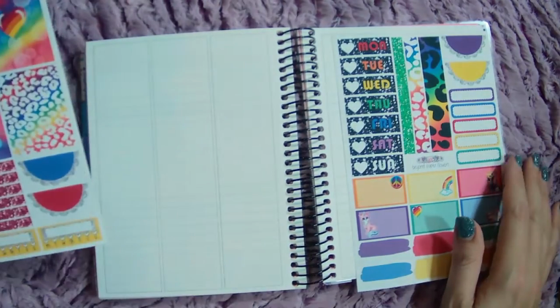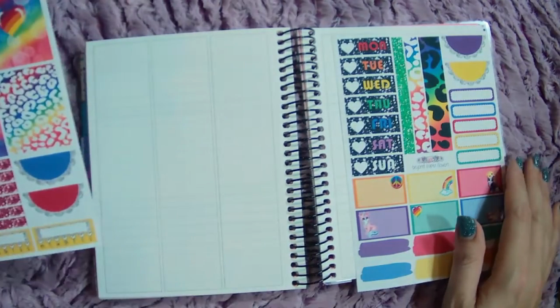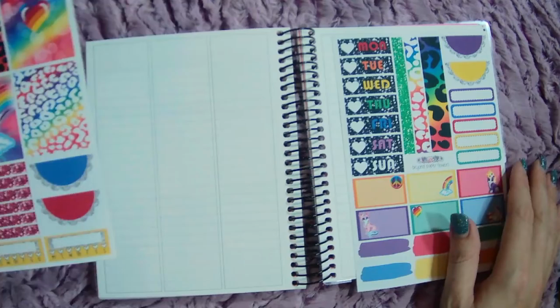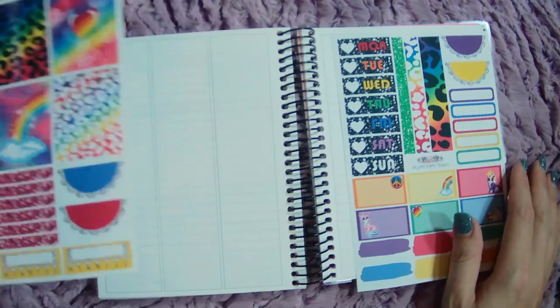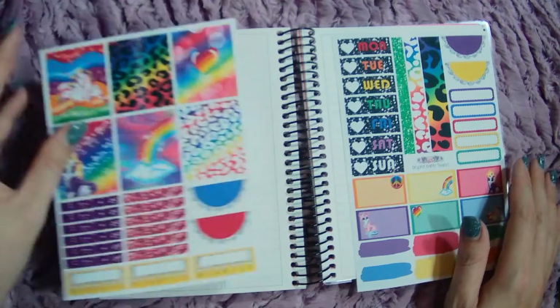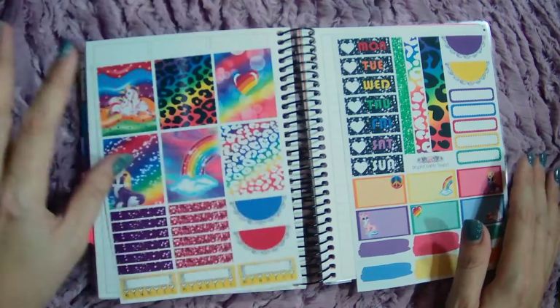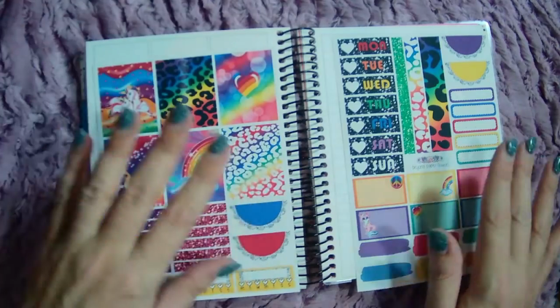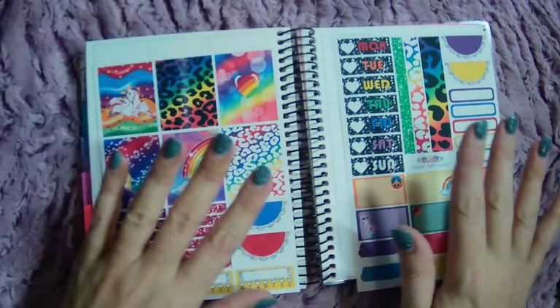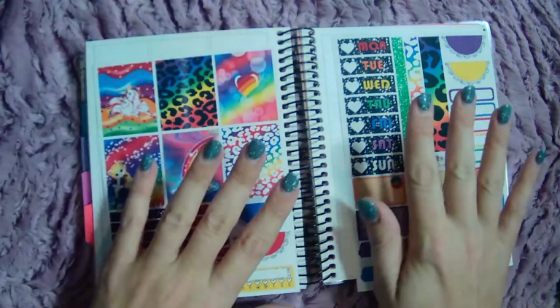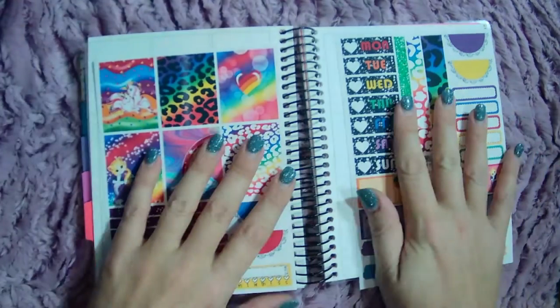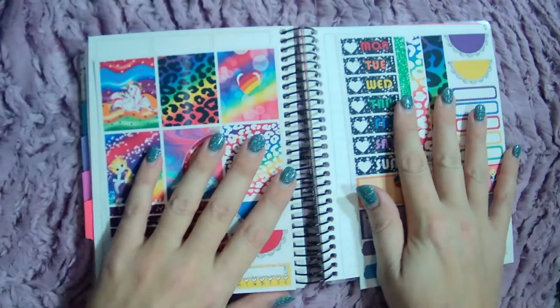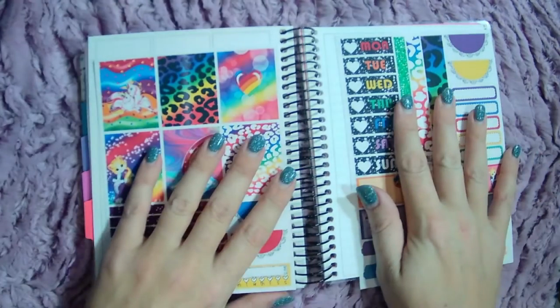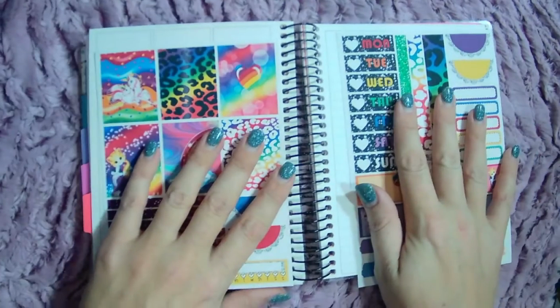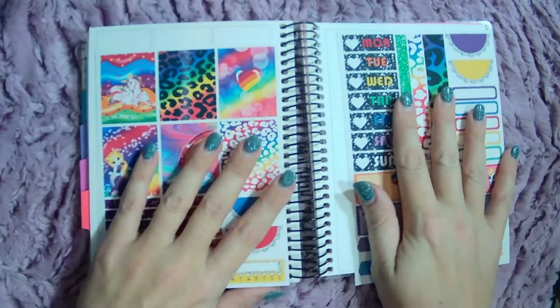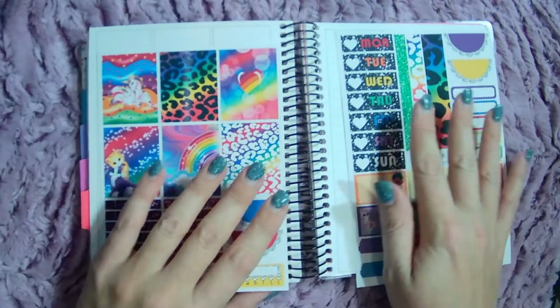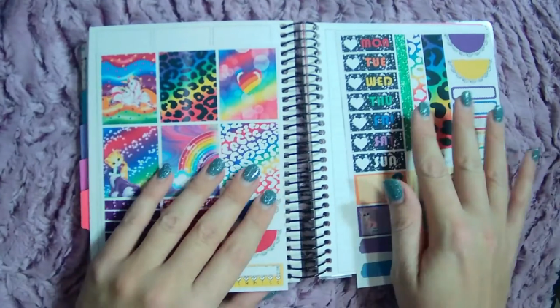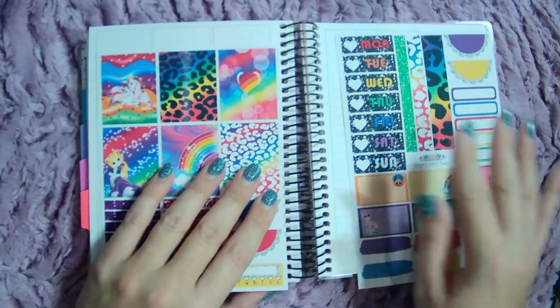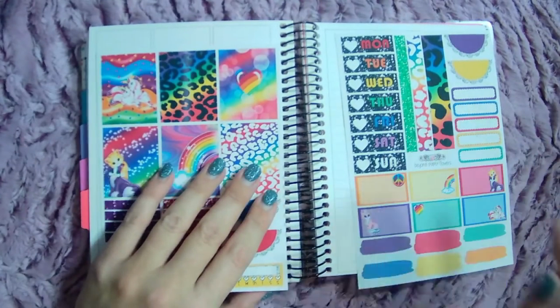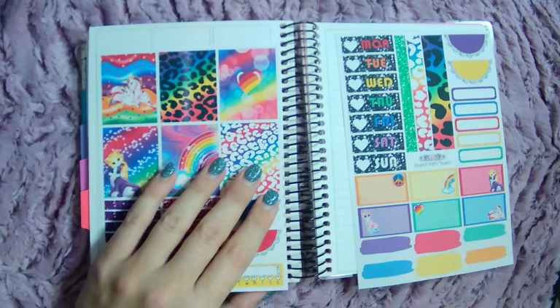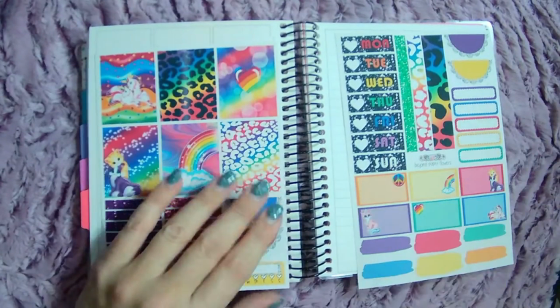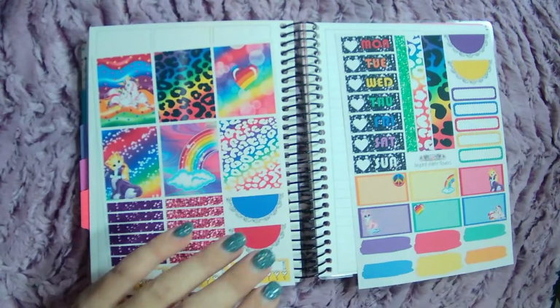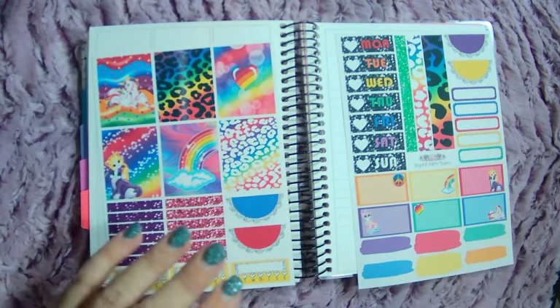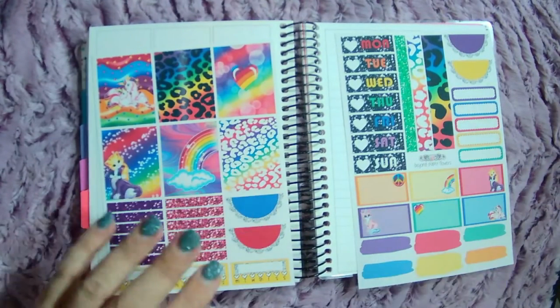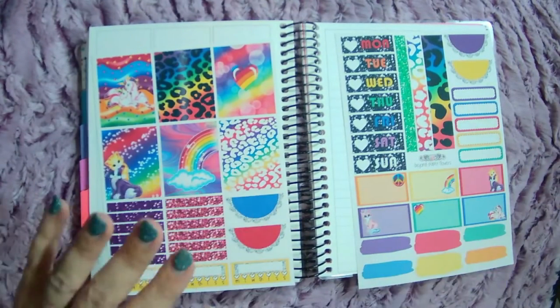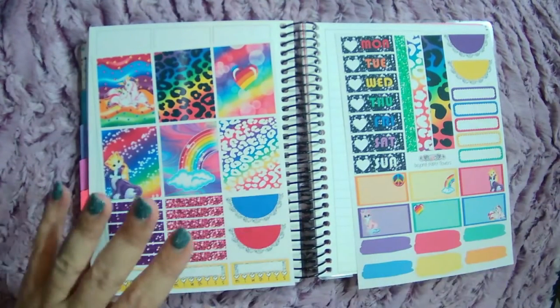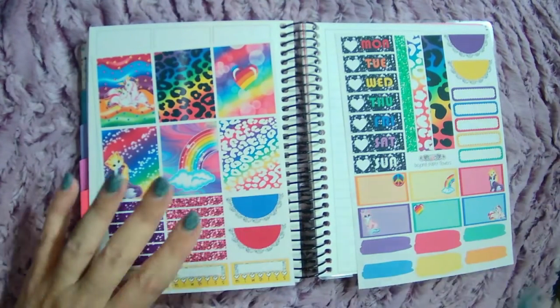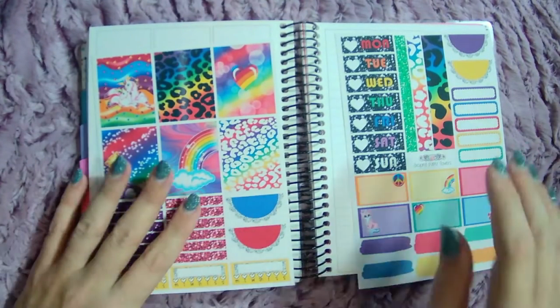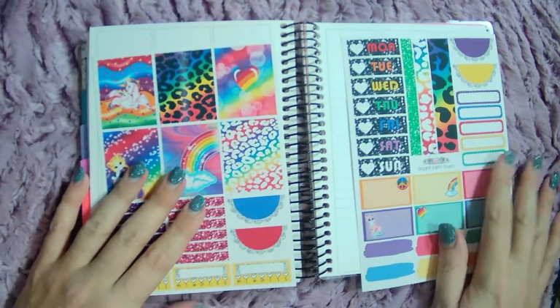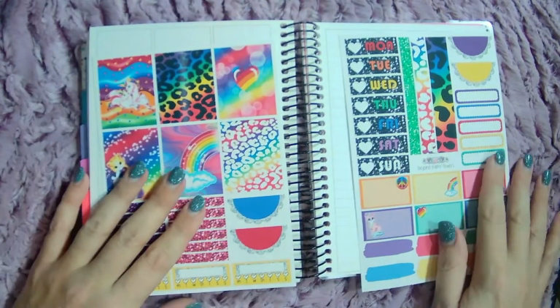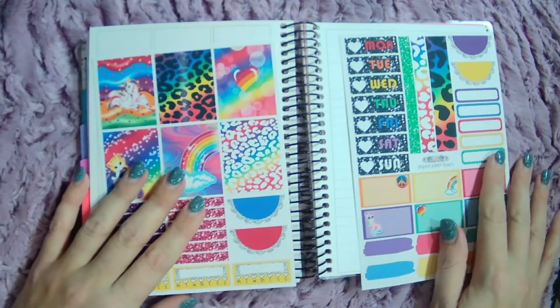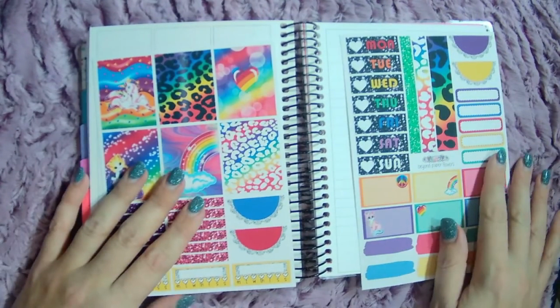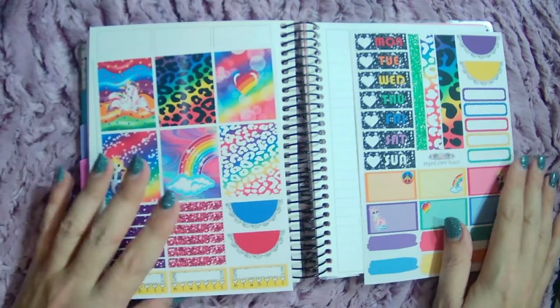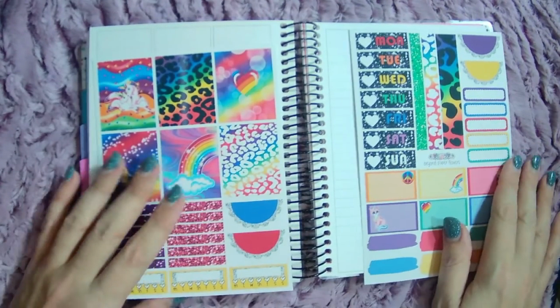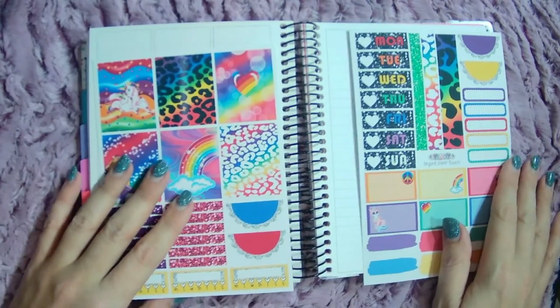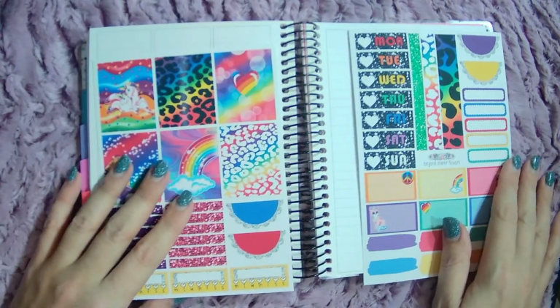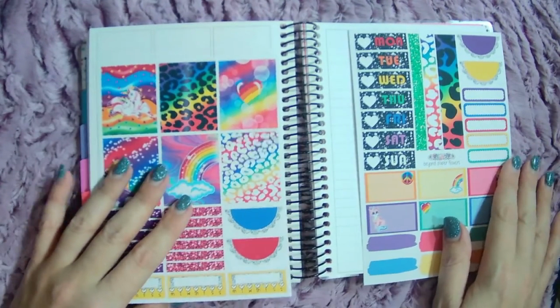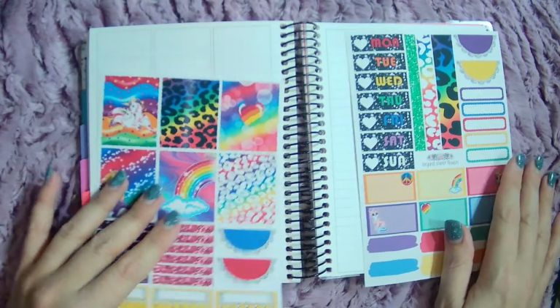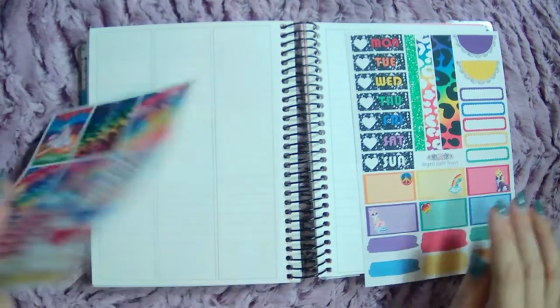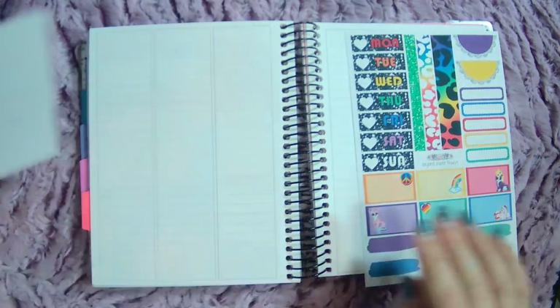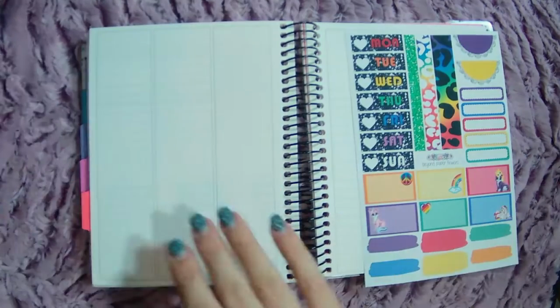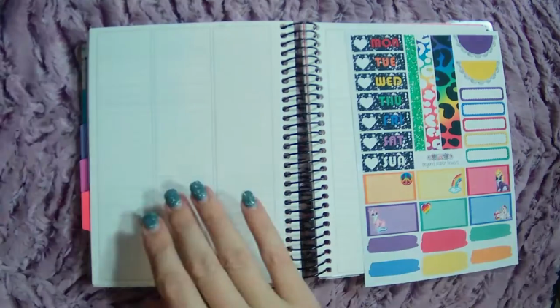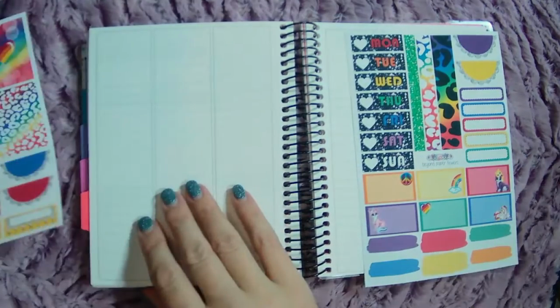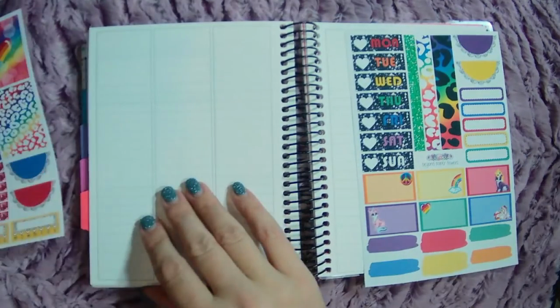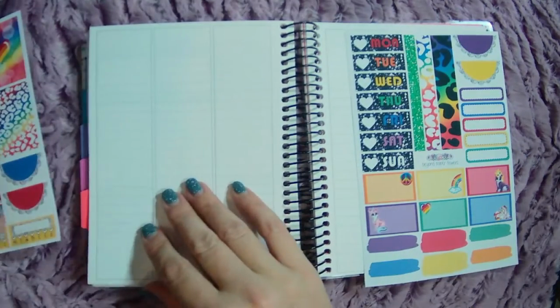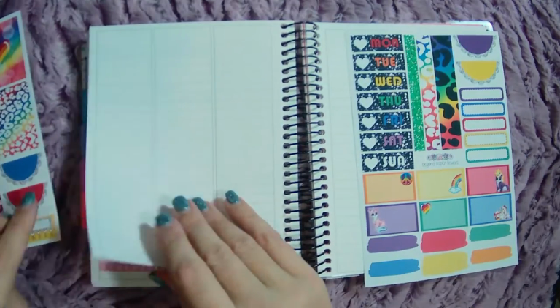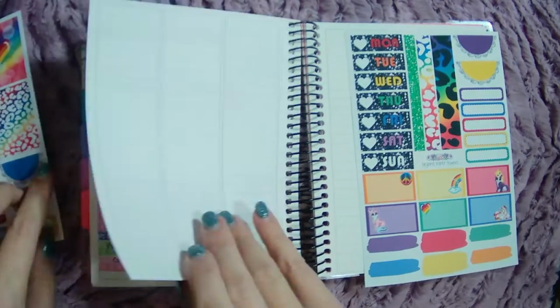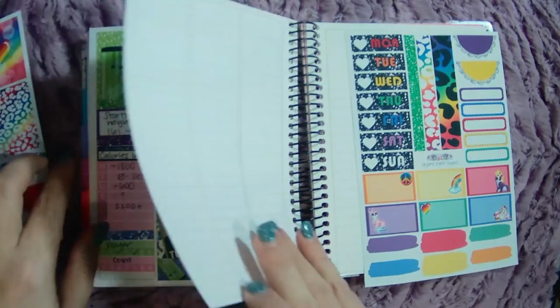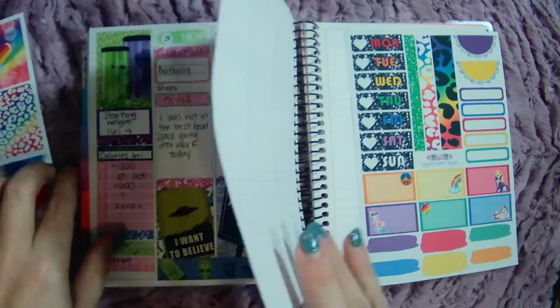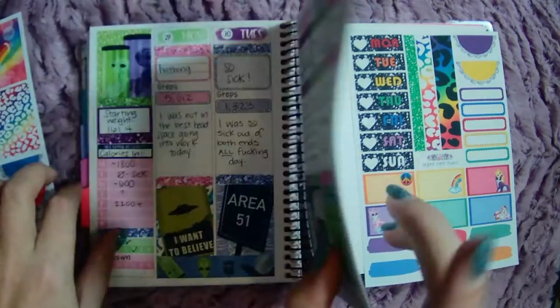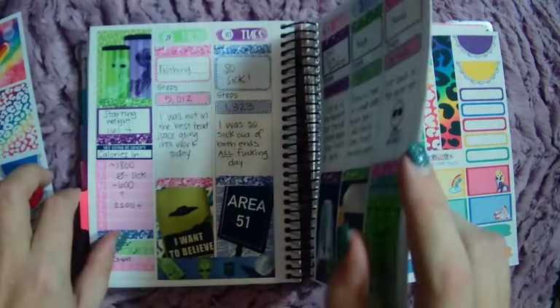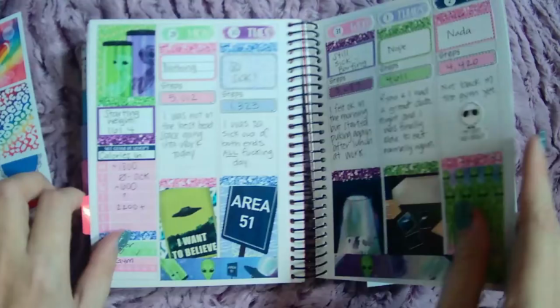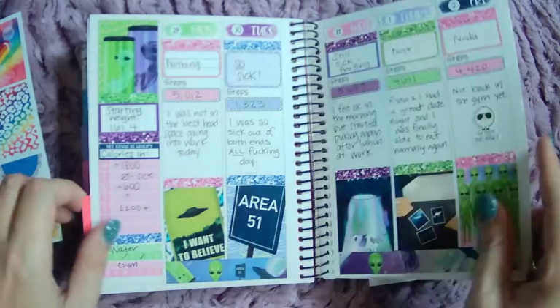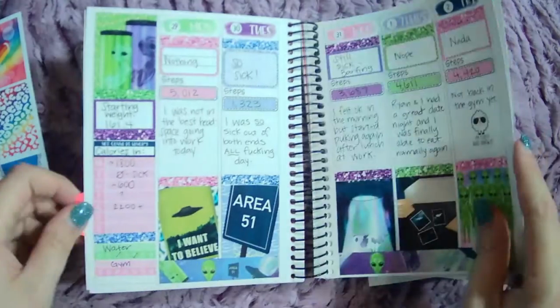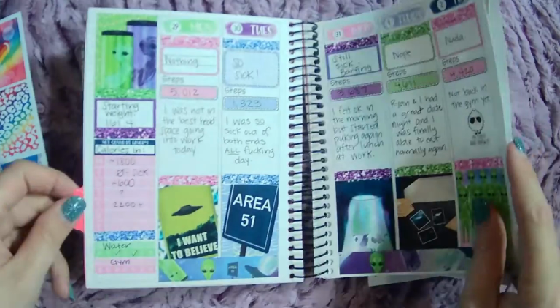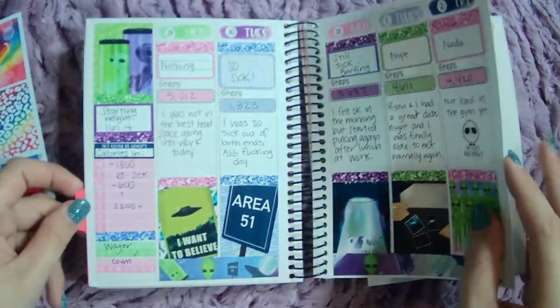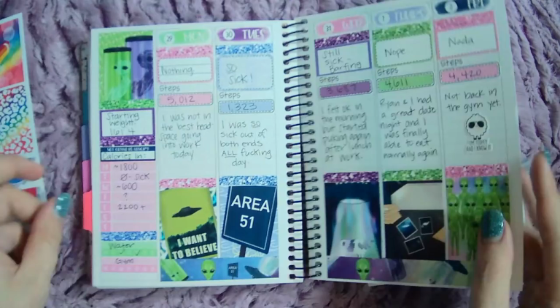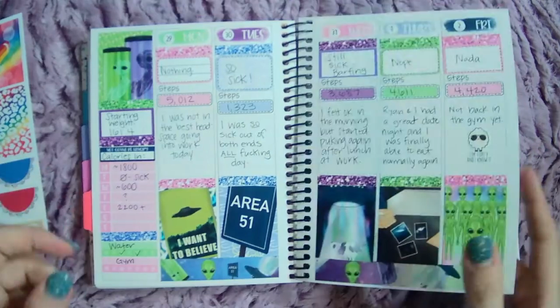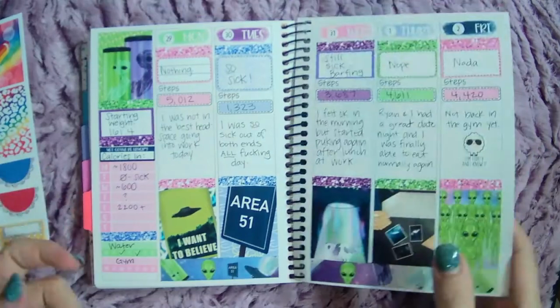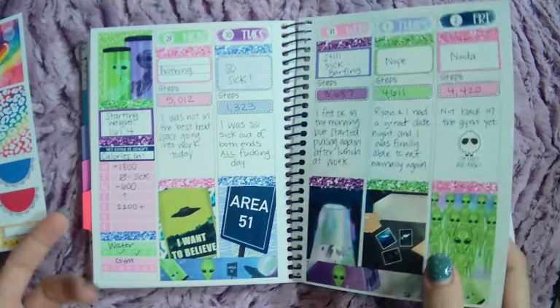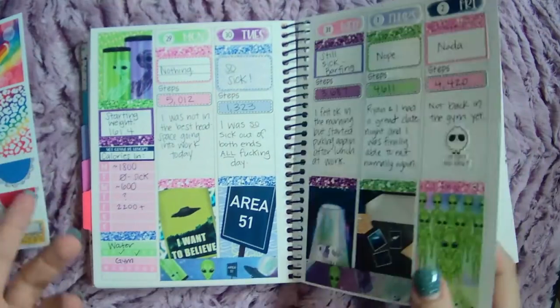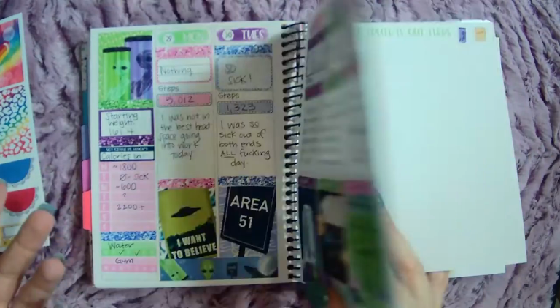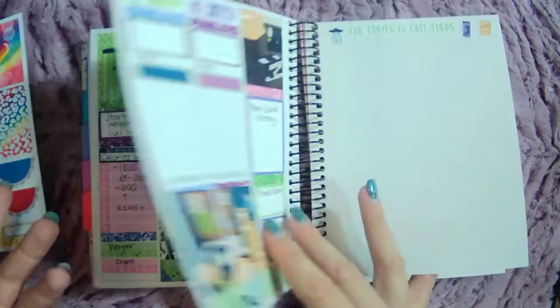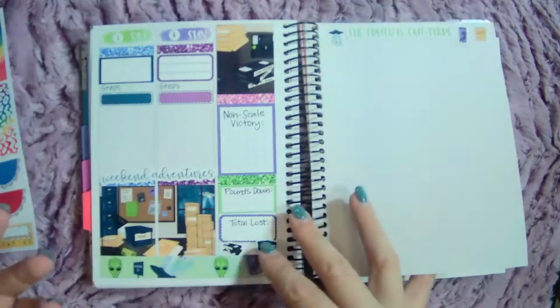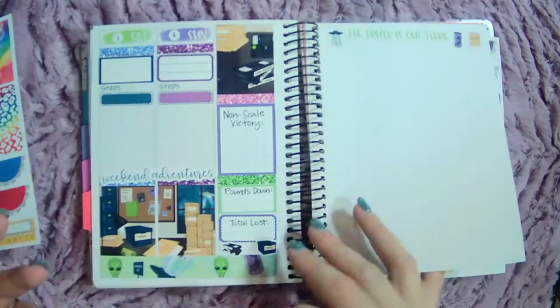I'm using this Beyond Paper Flowers kit in my V6. This is my wellness planner. This is kind of how it's been going.